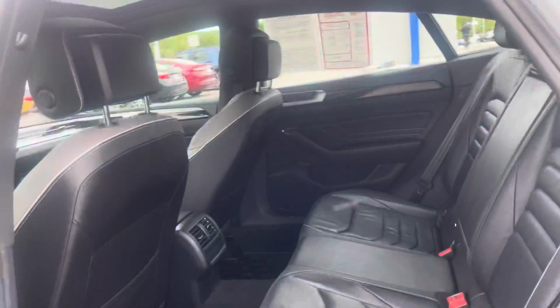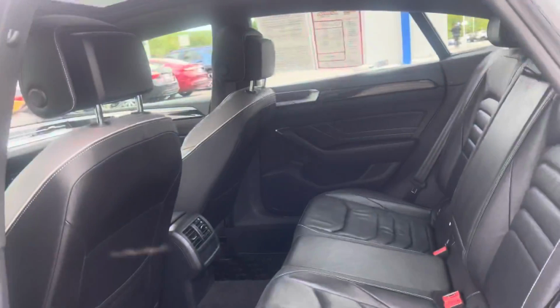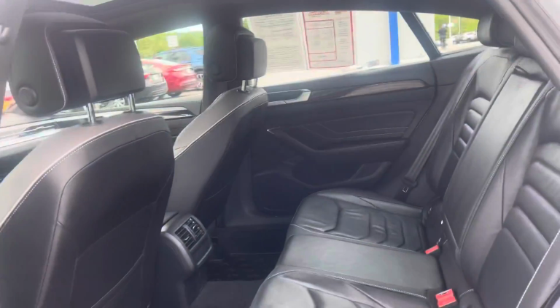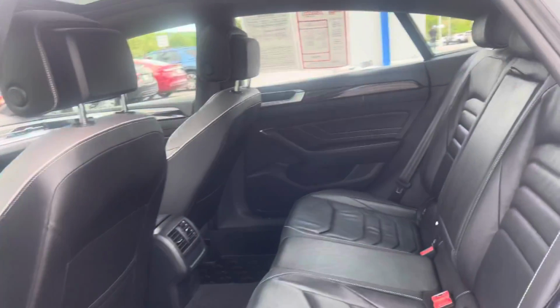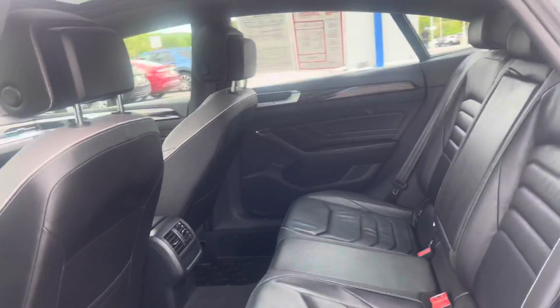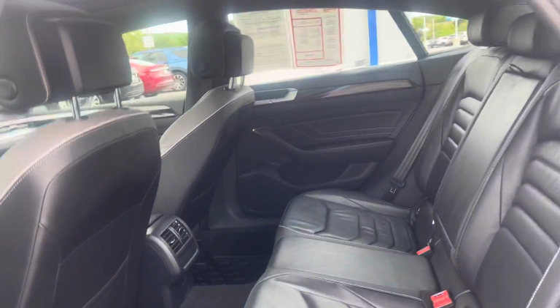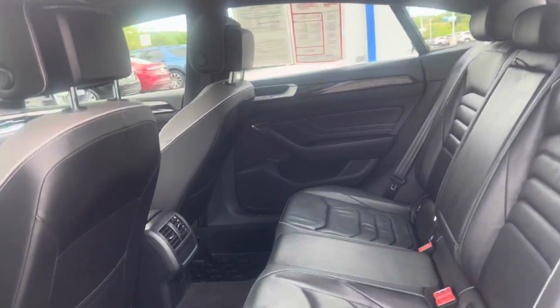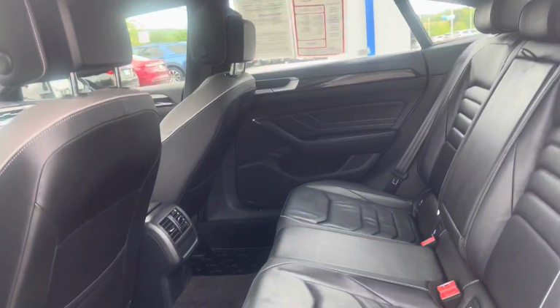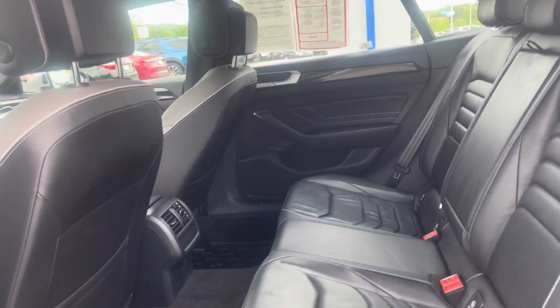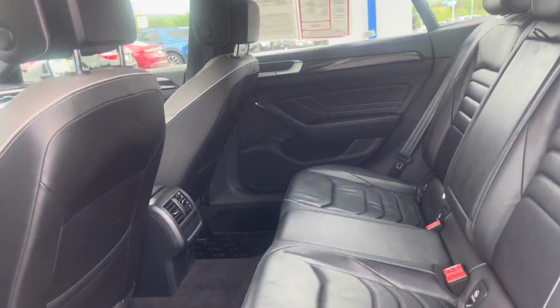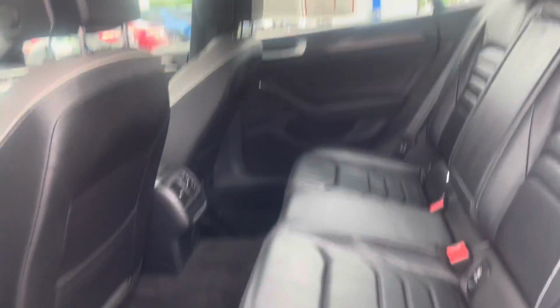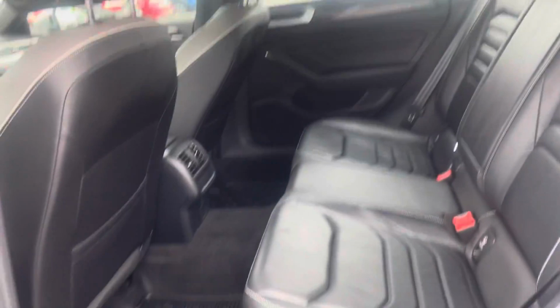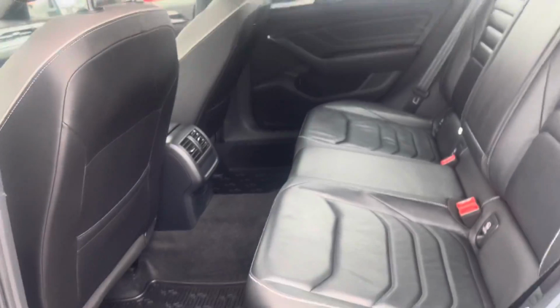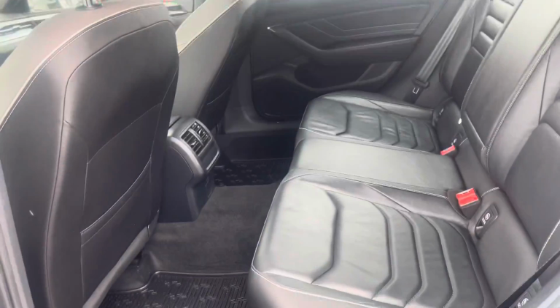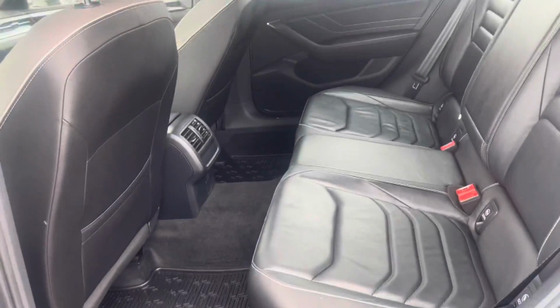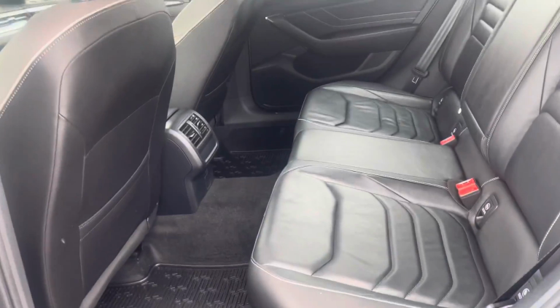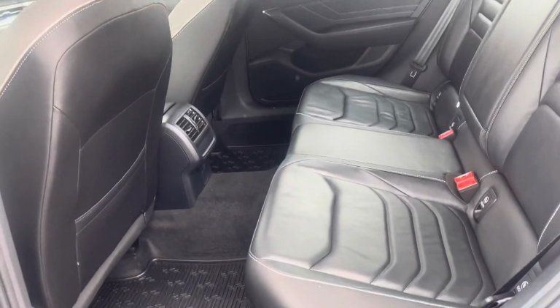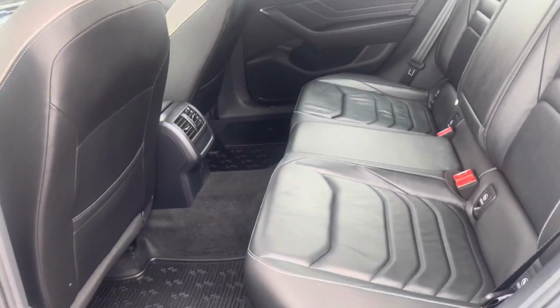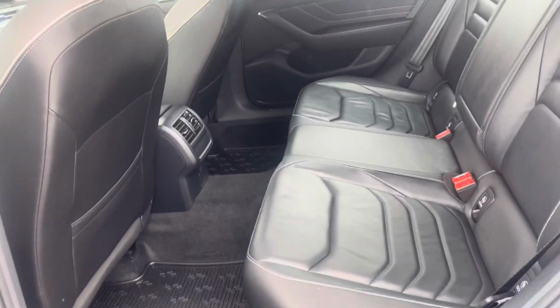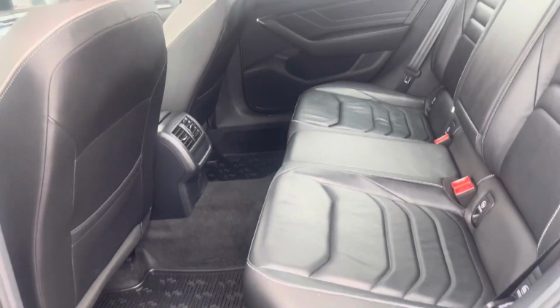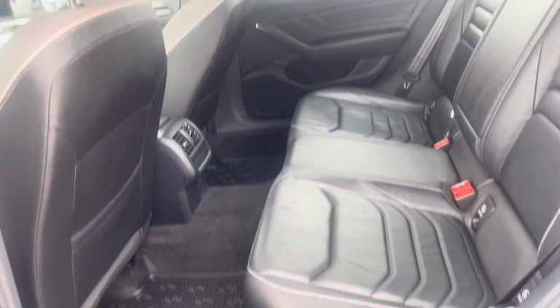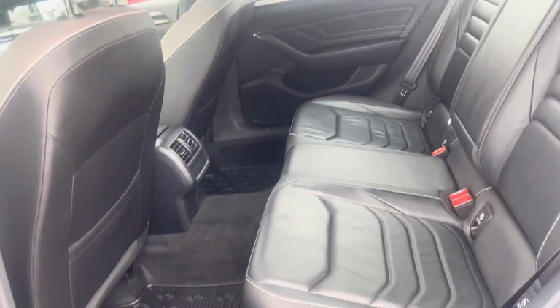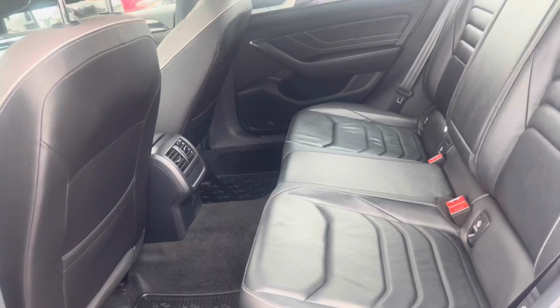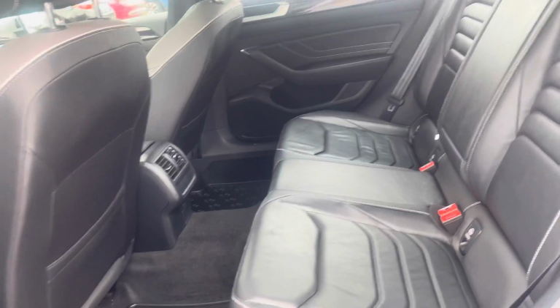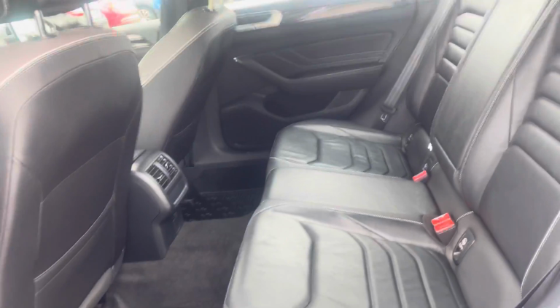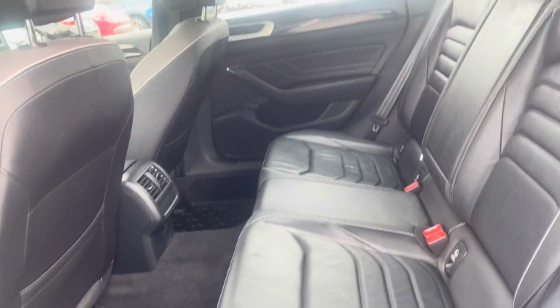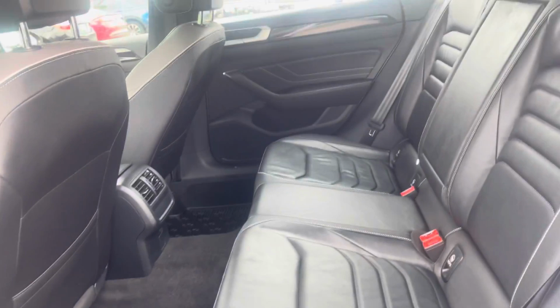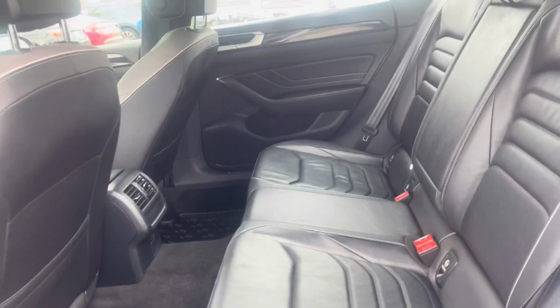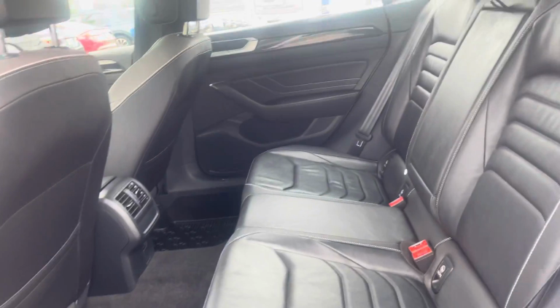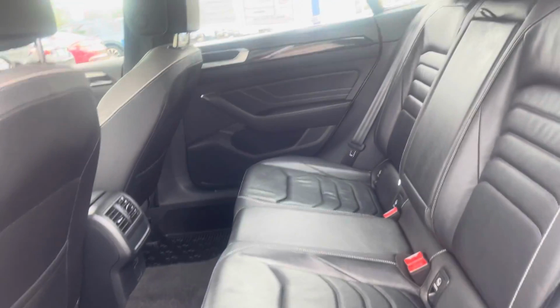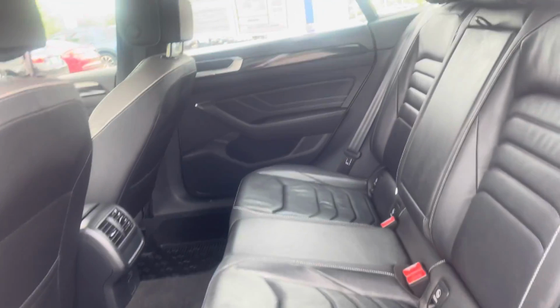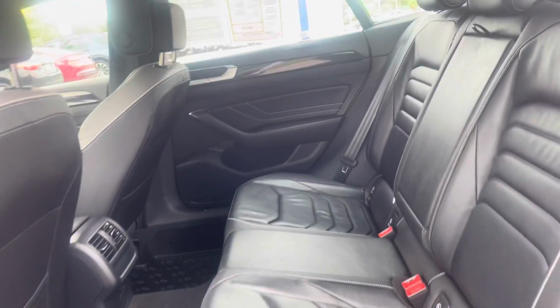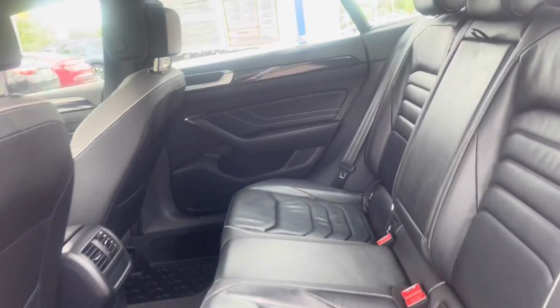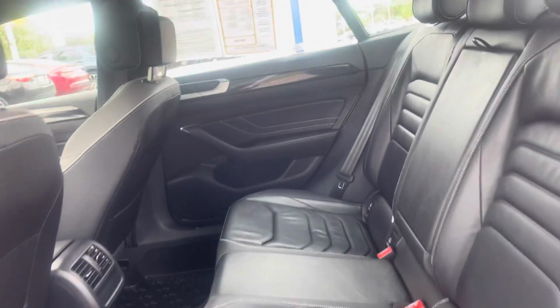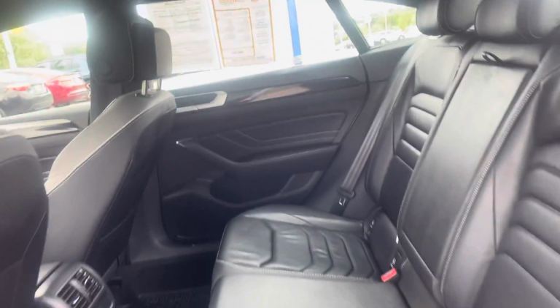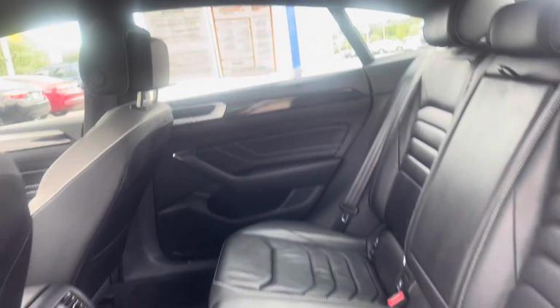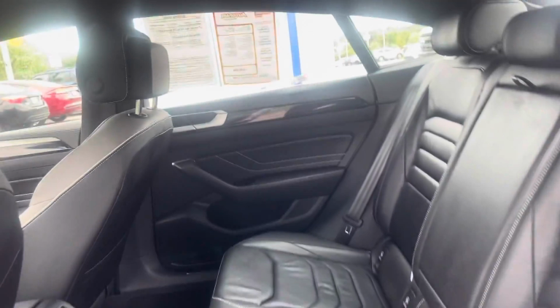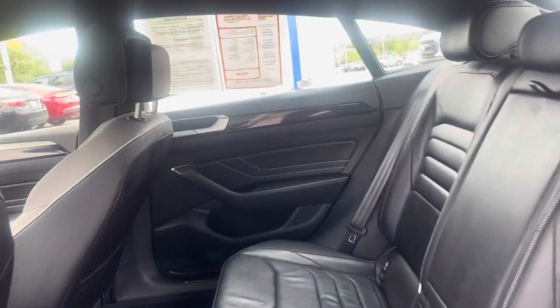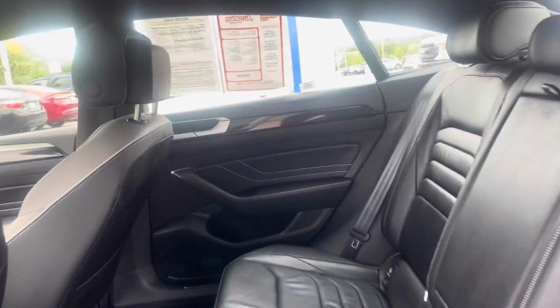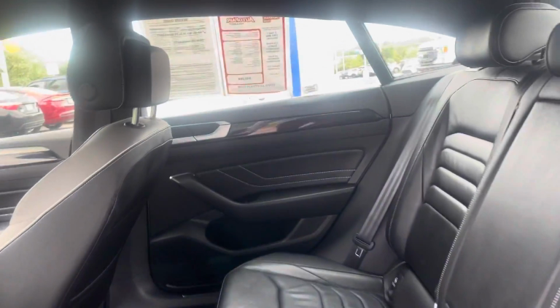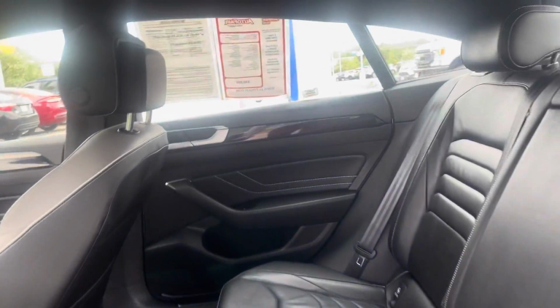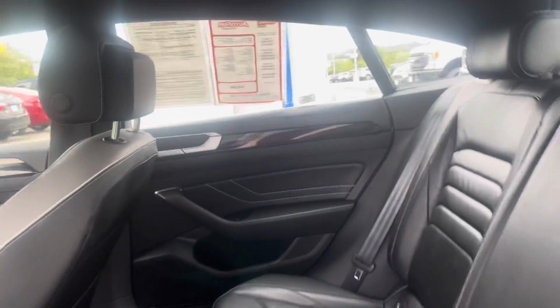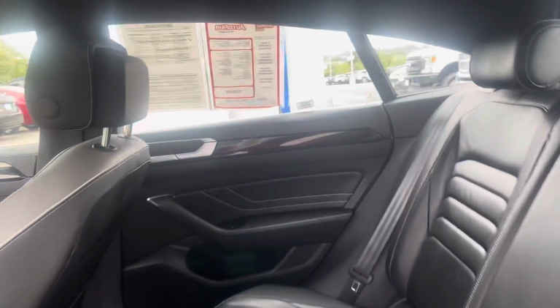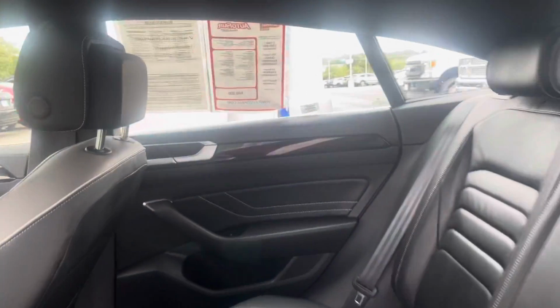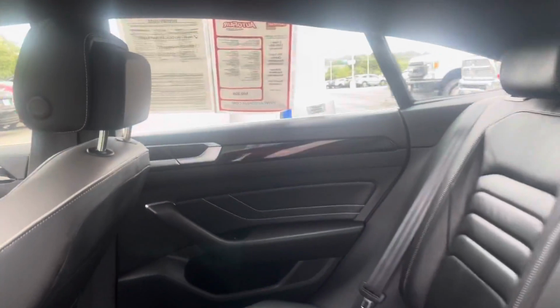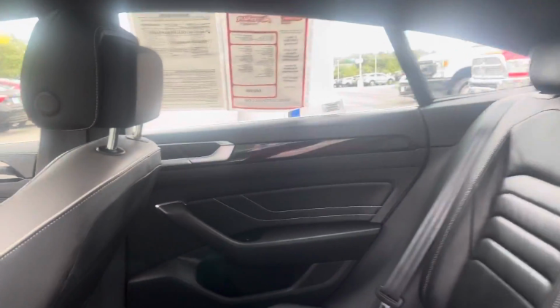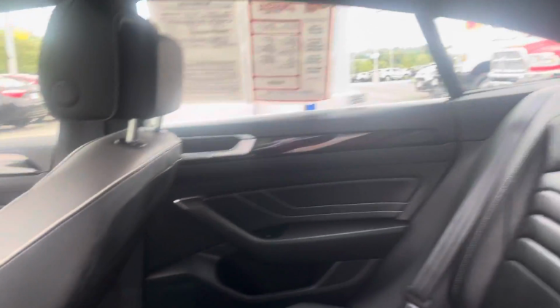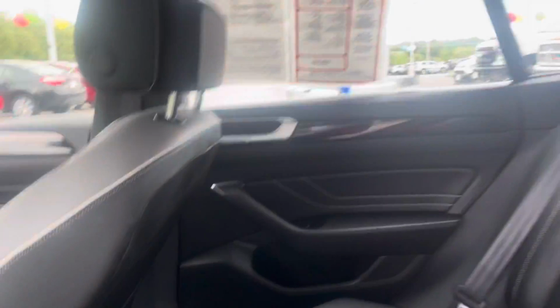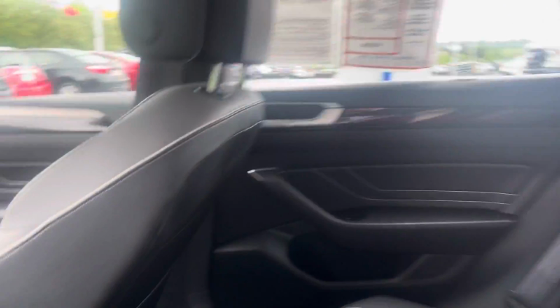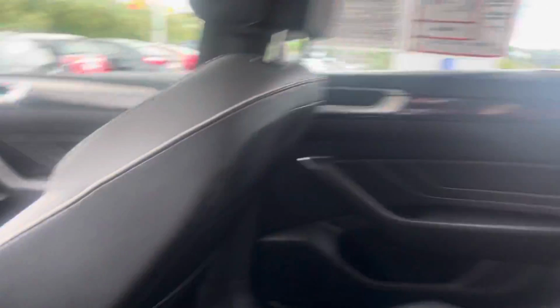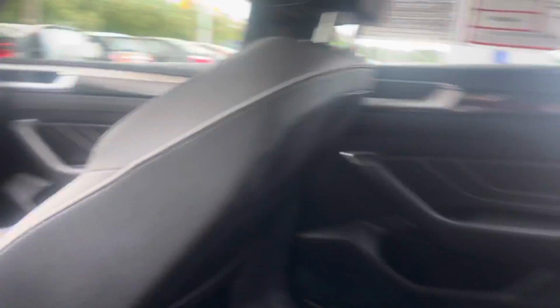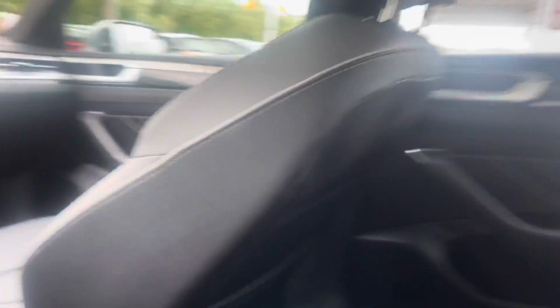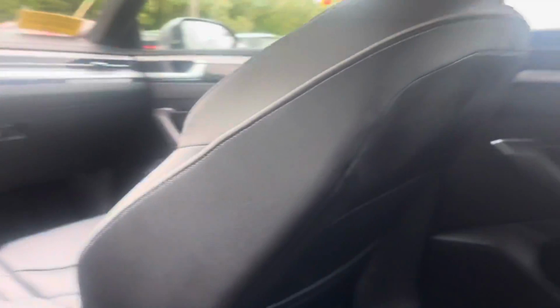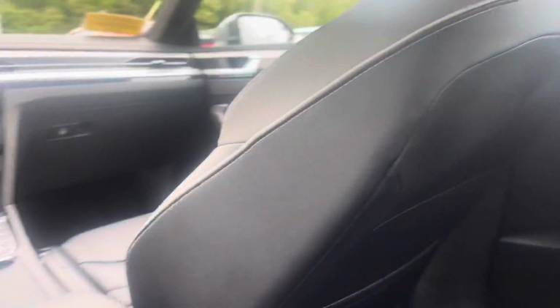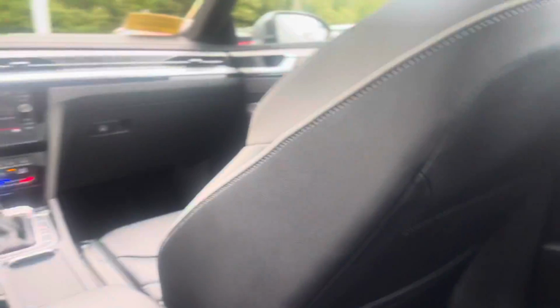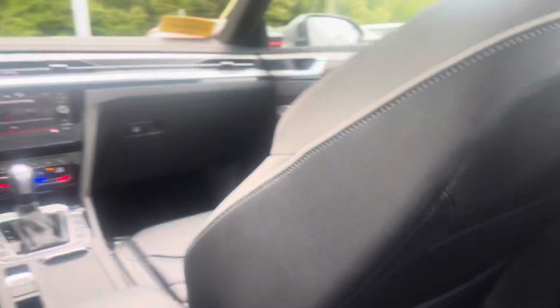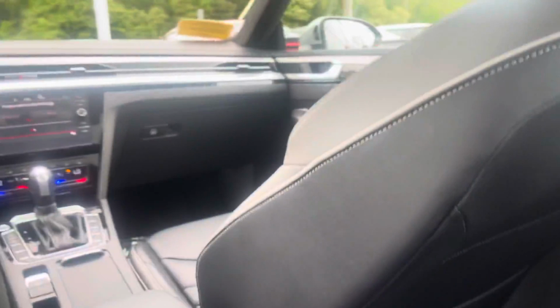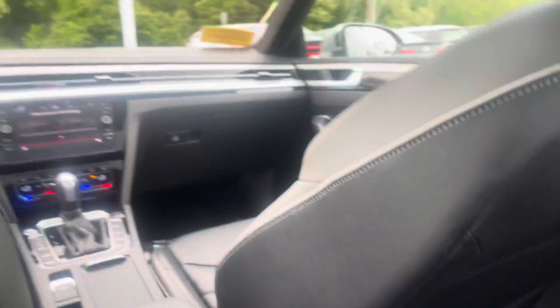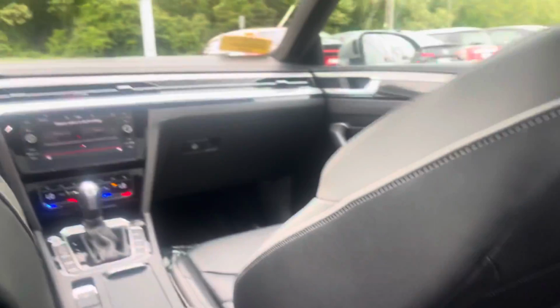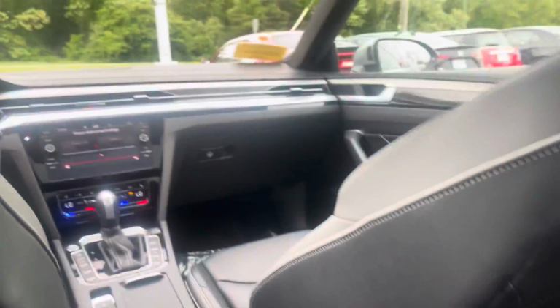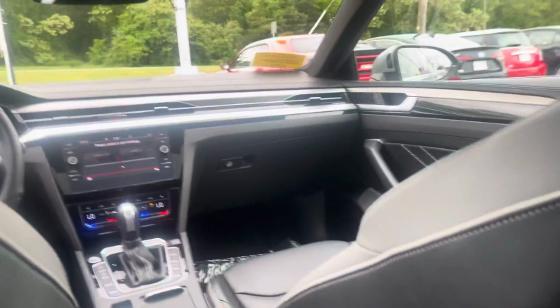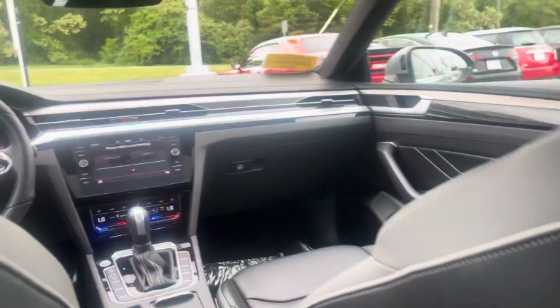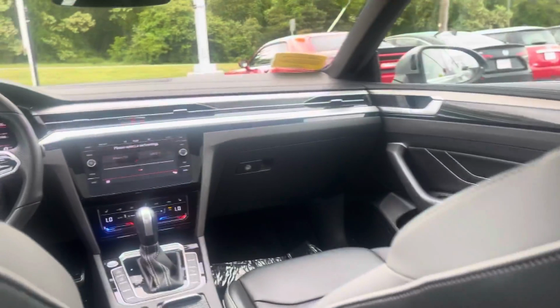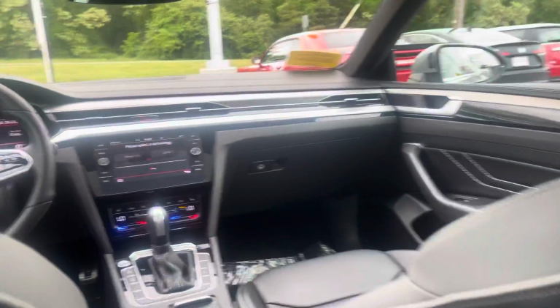When you open the door, look how clean this car is. Lots of space here in the back. It's easy to get in and out. Very comfortable.